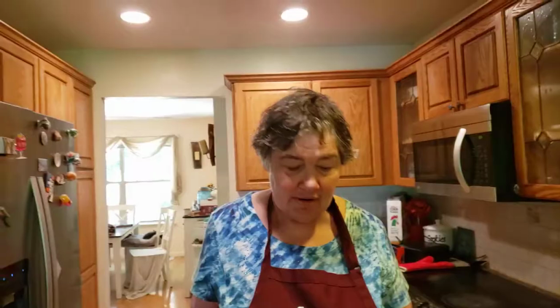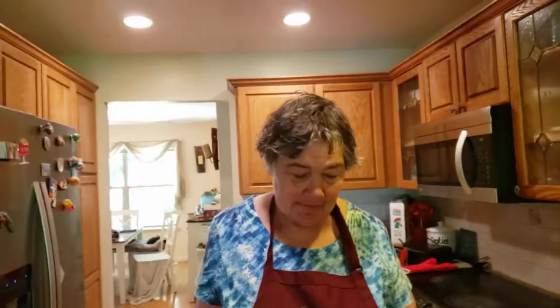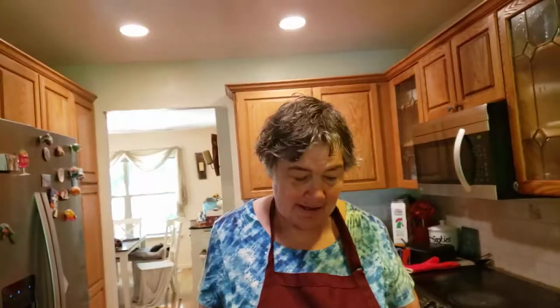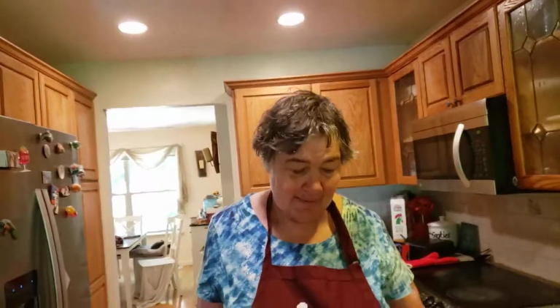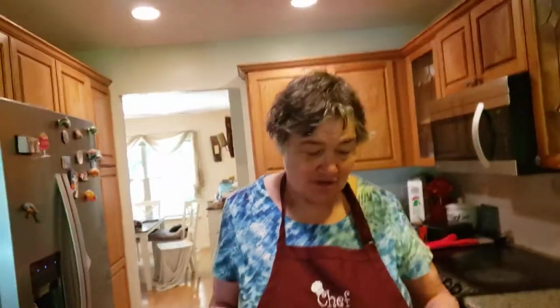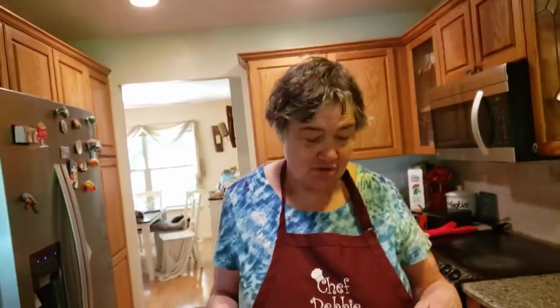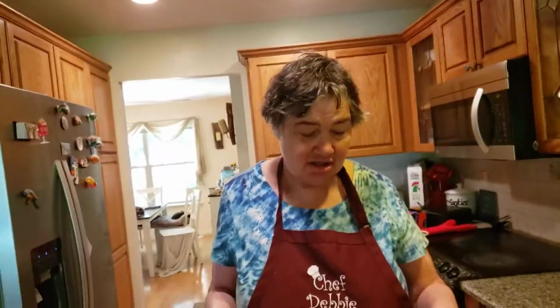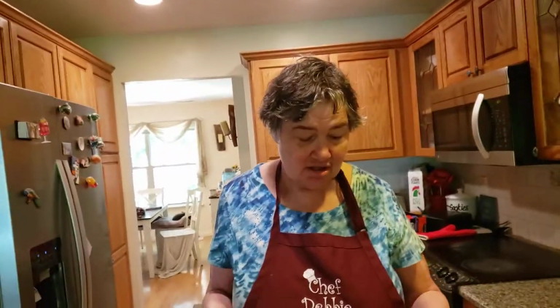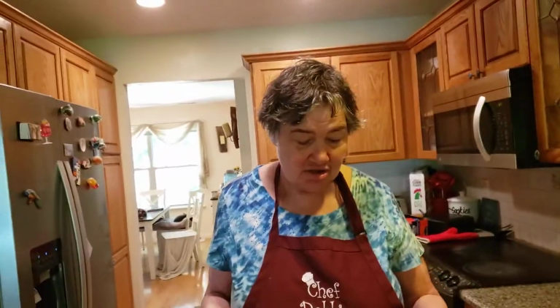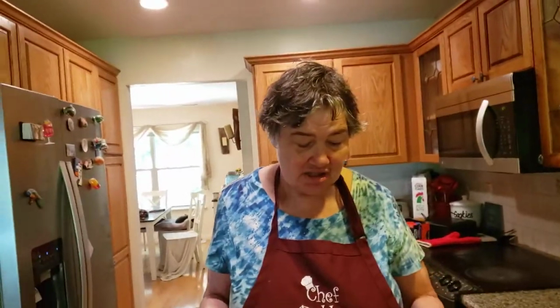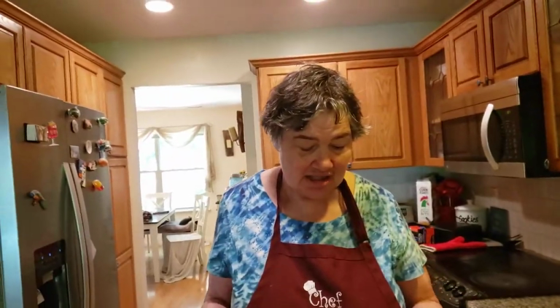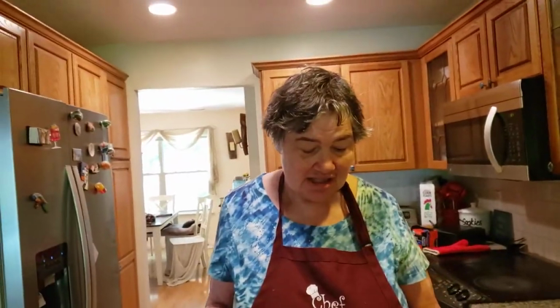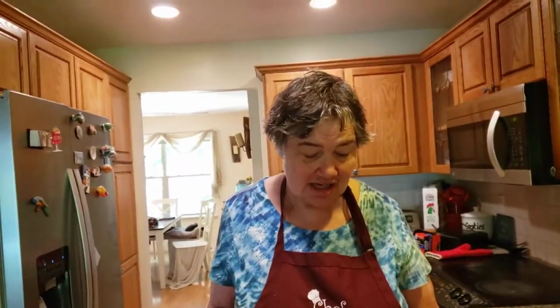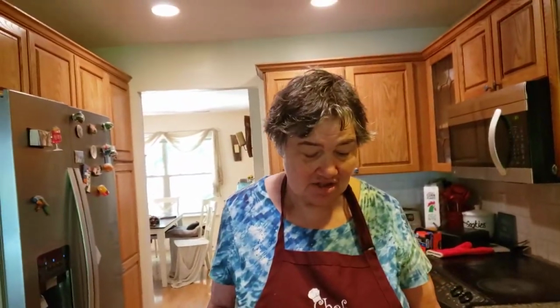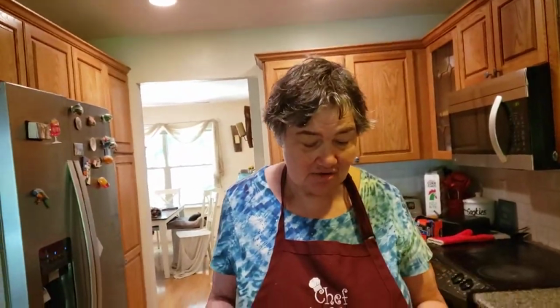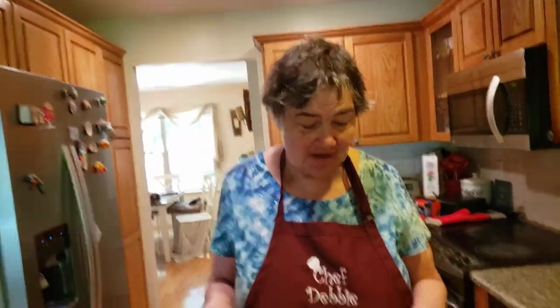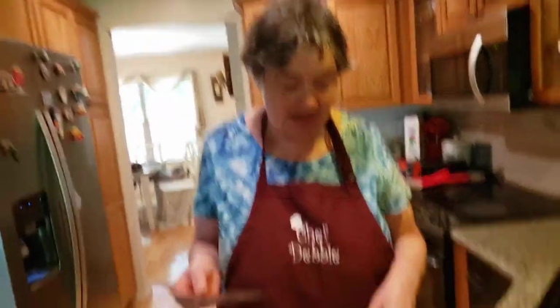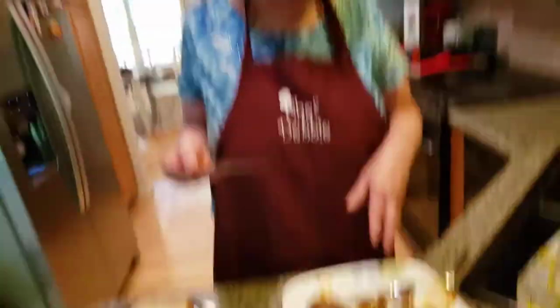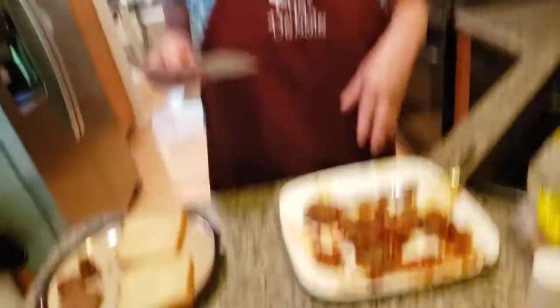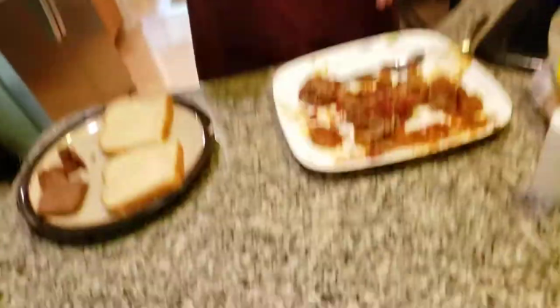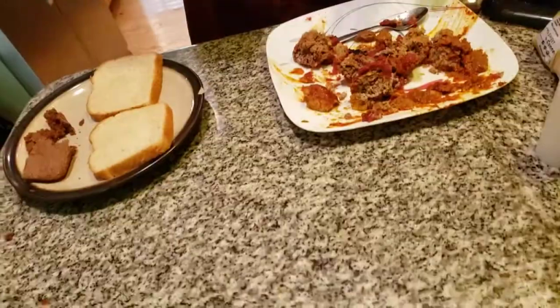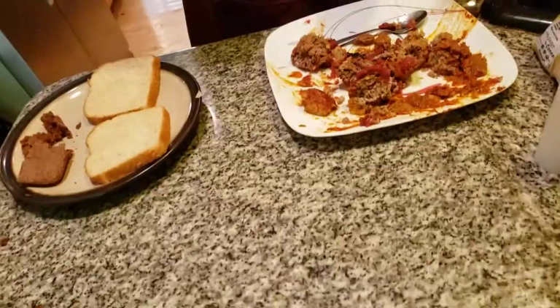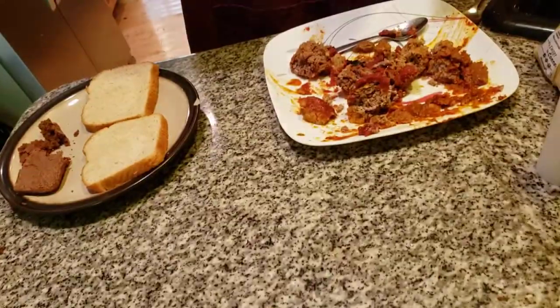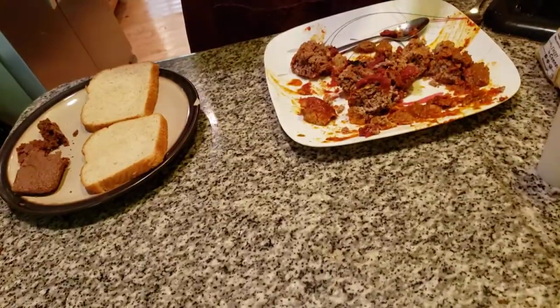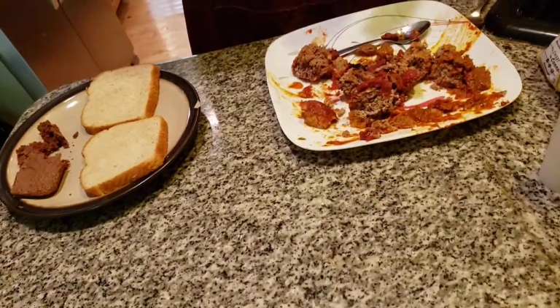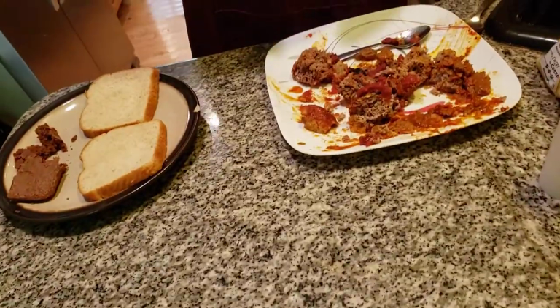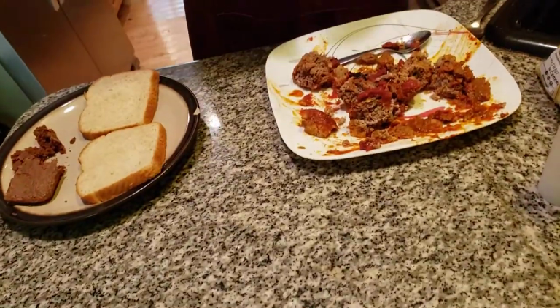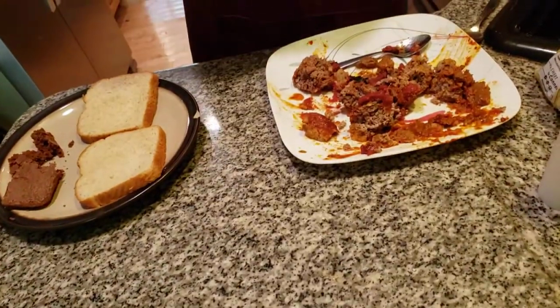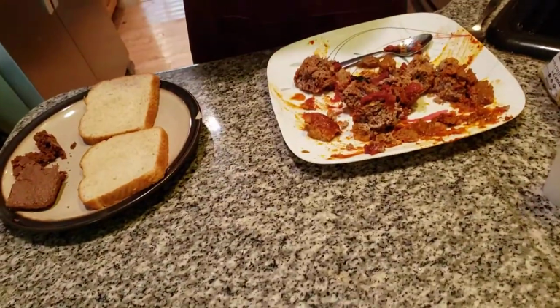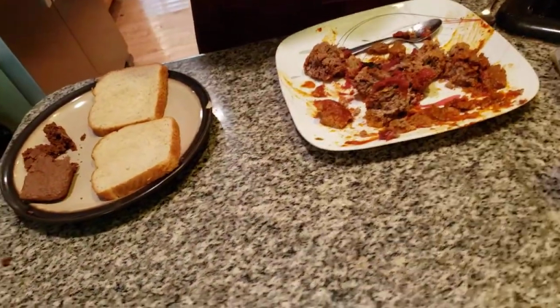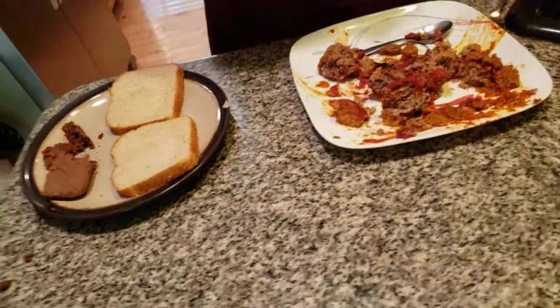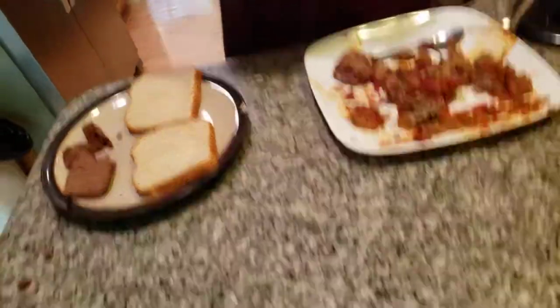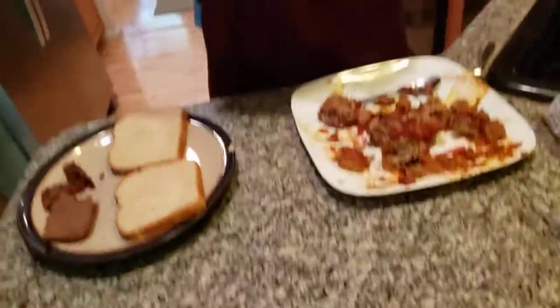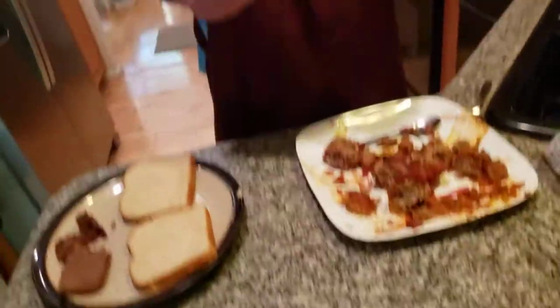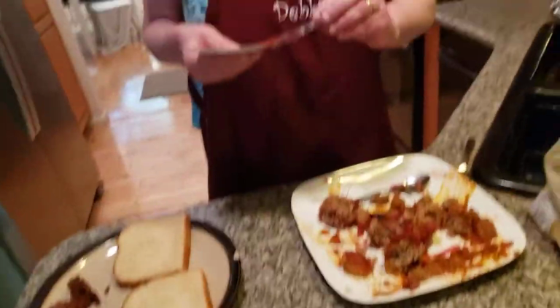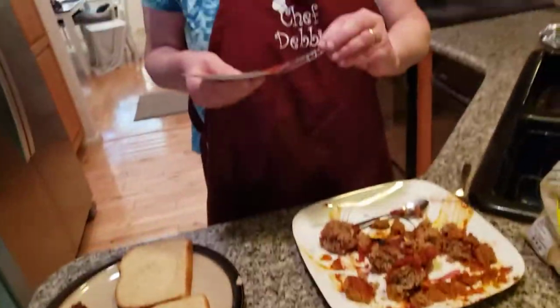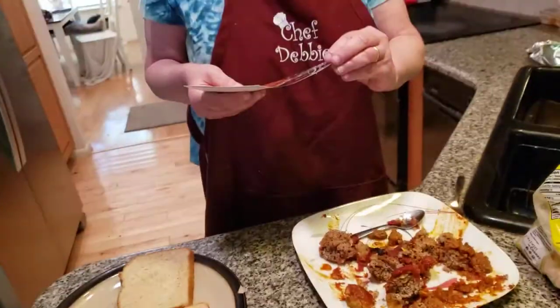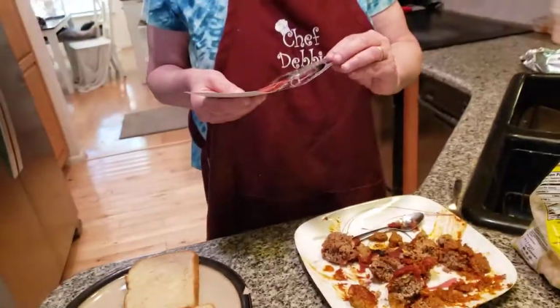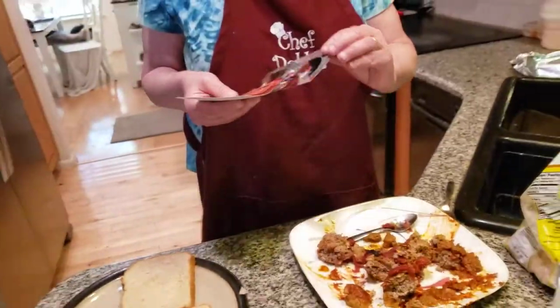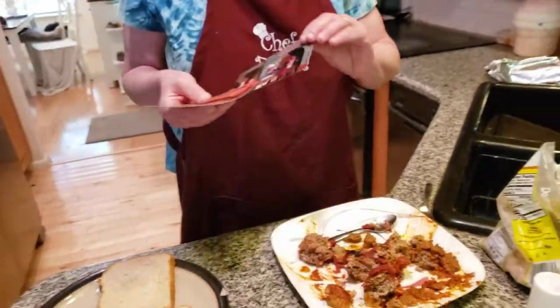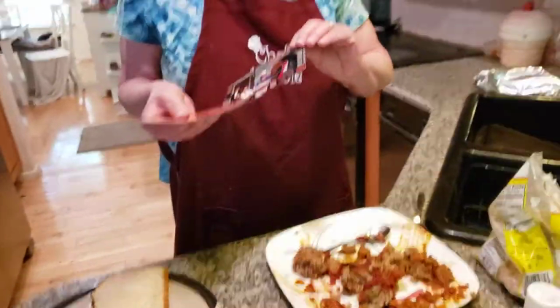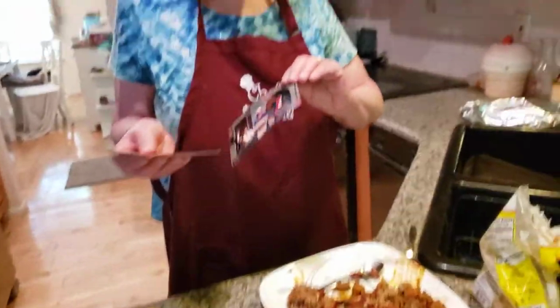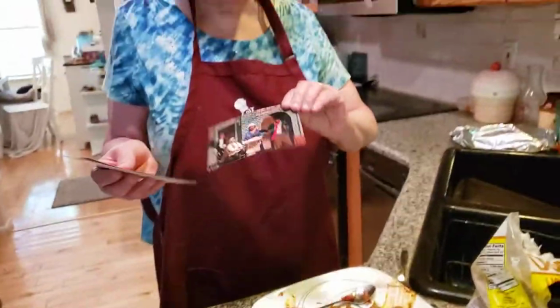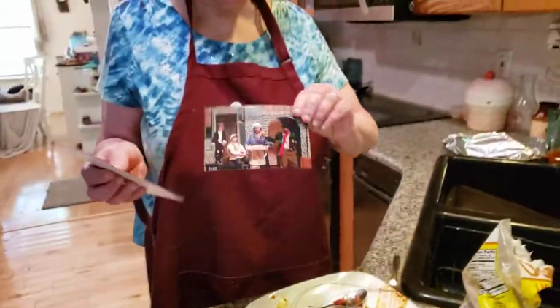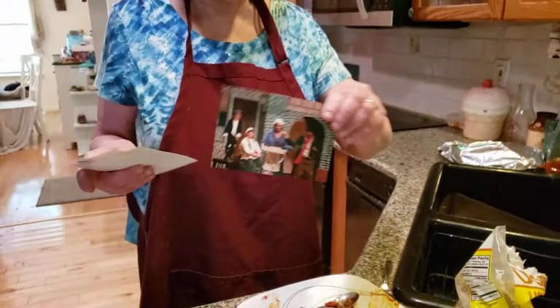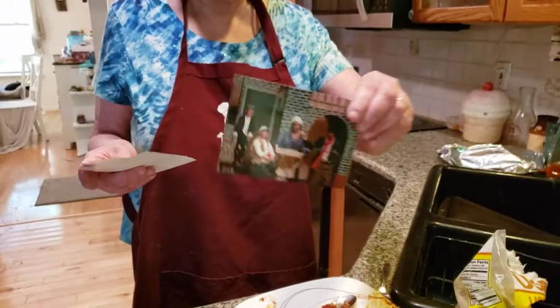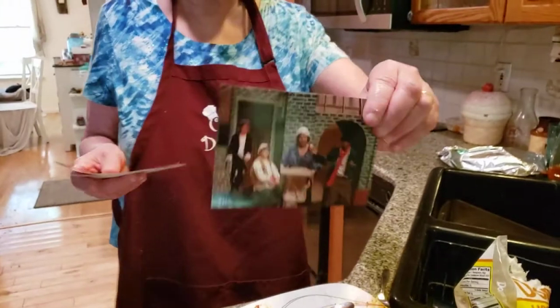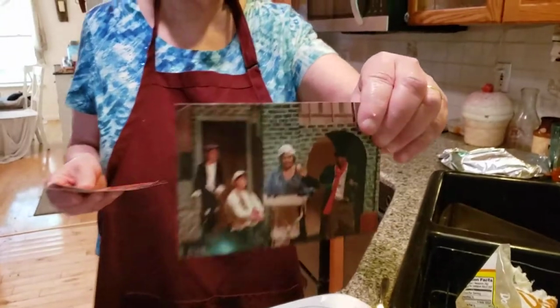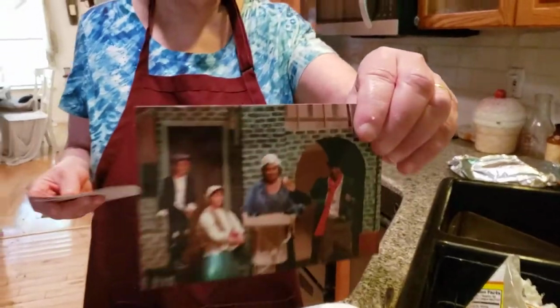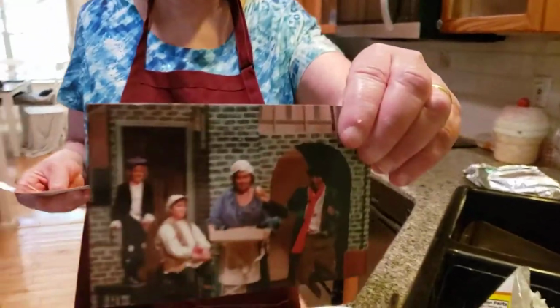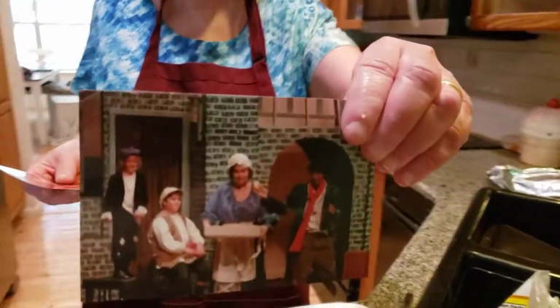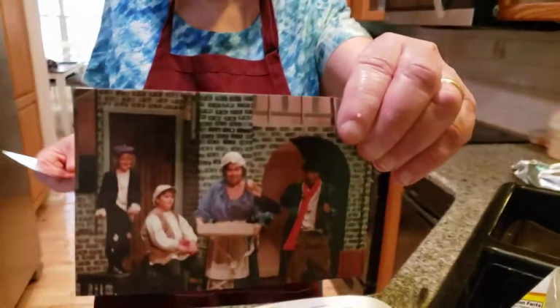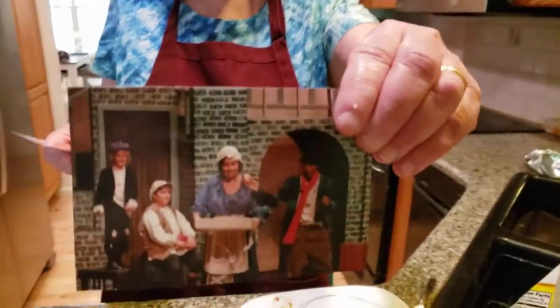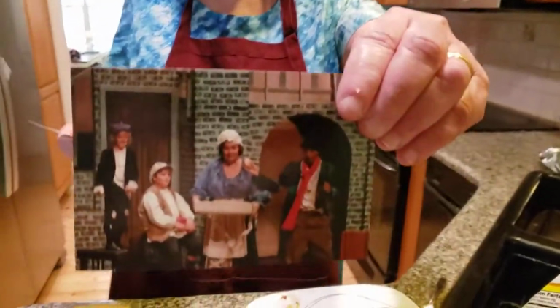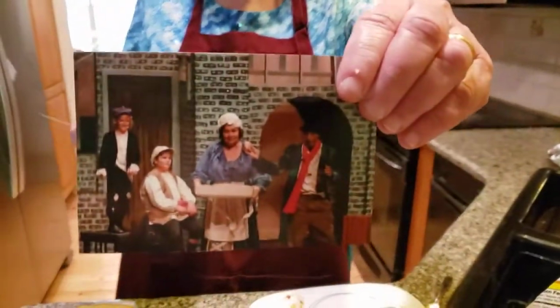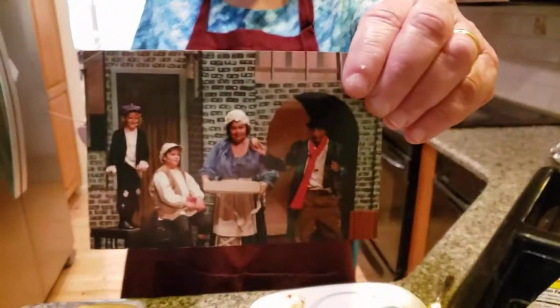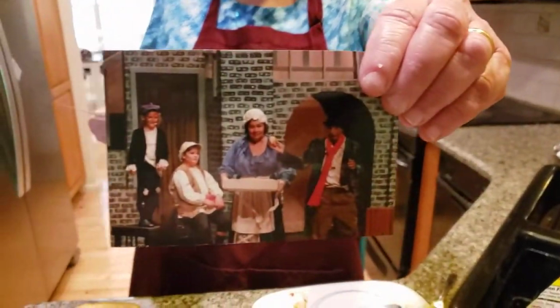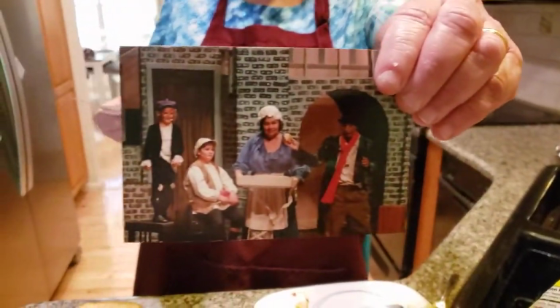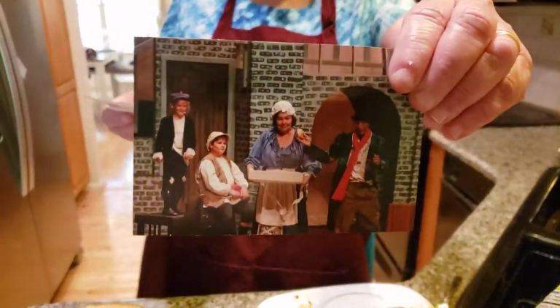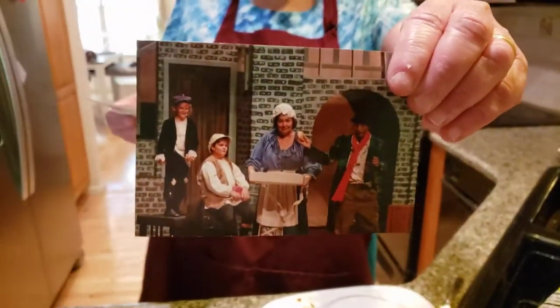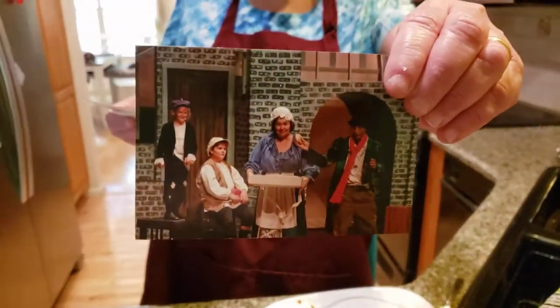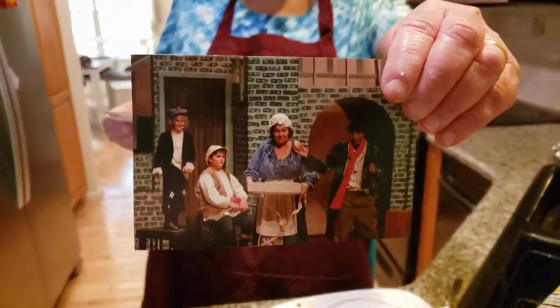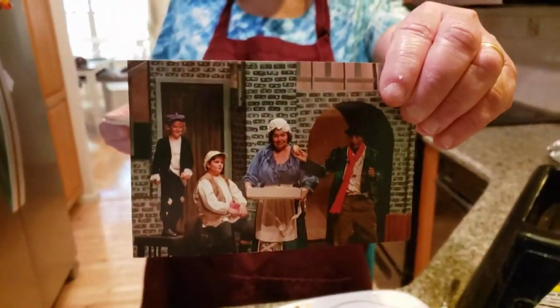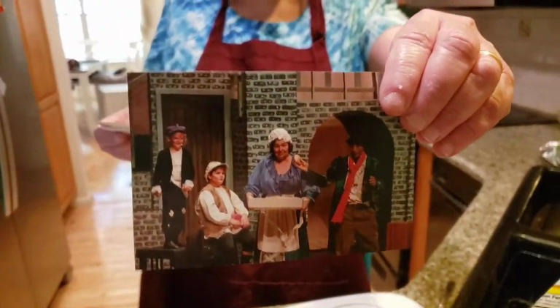My daughter says it looks disgusting right now, but it's going to be so delicious. This is another school luncheon, also in honor of Oliver, done in 2018.